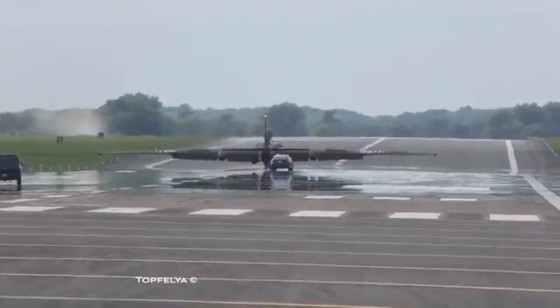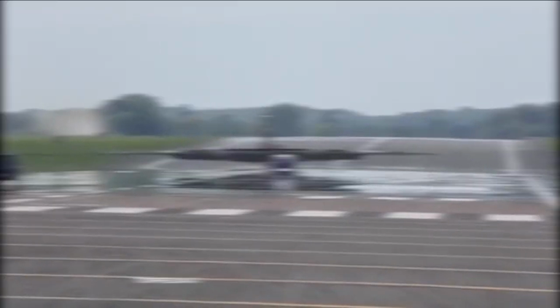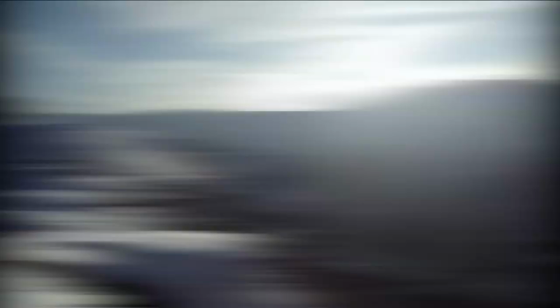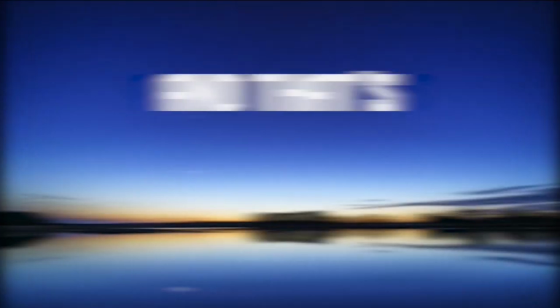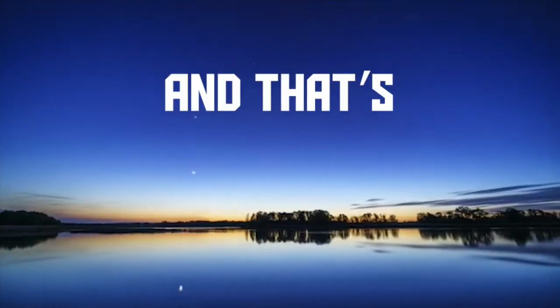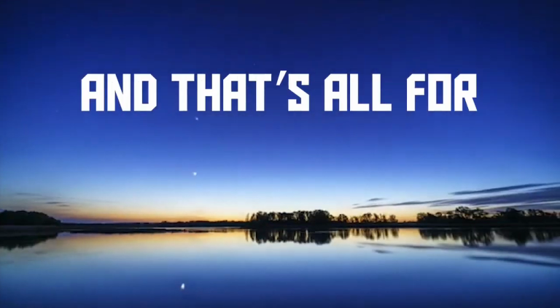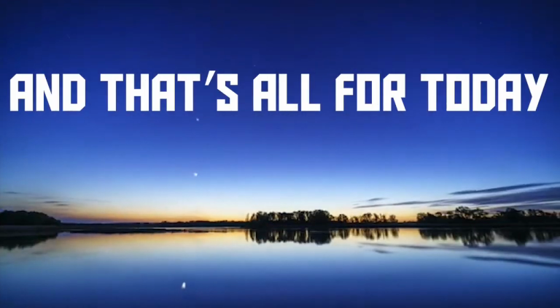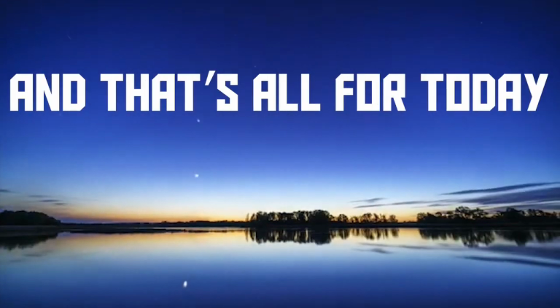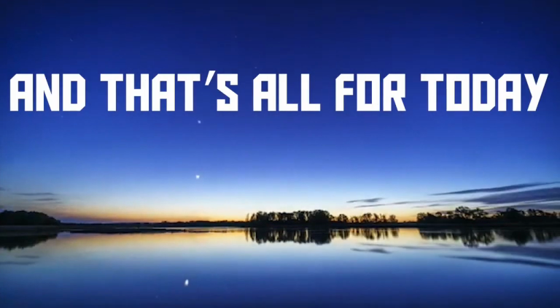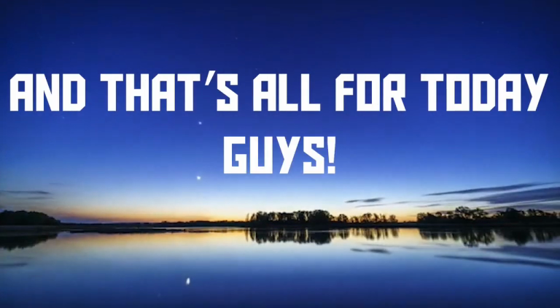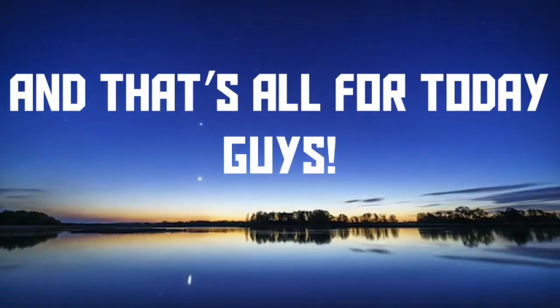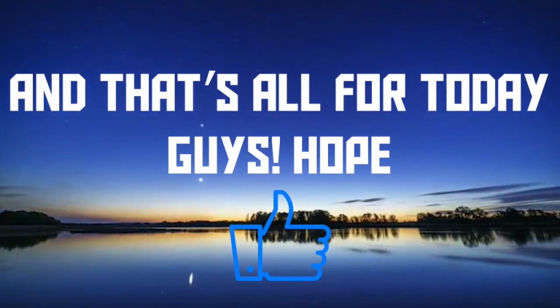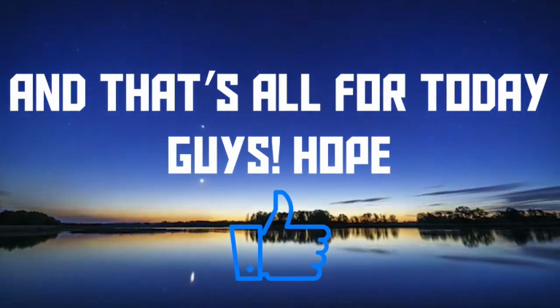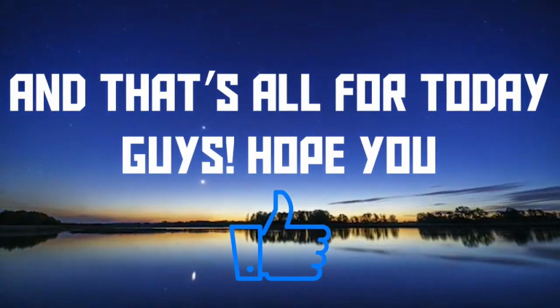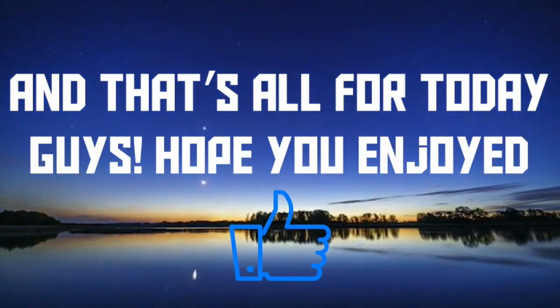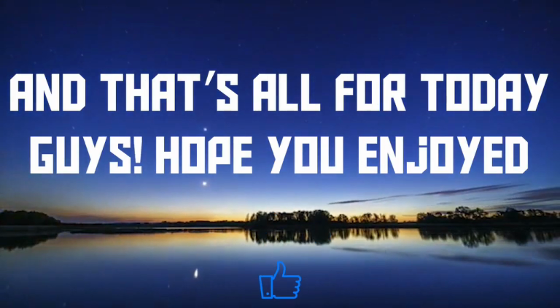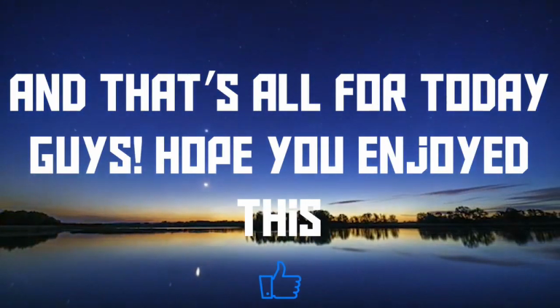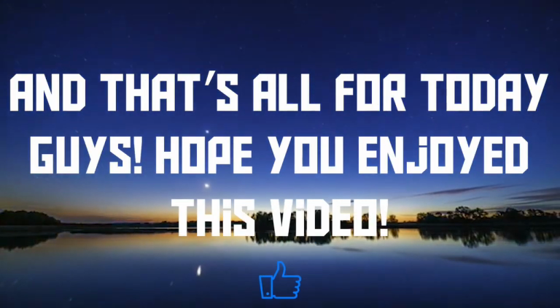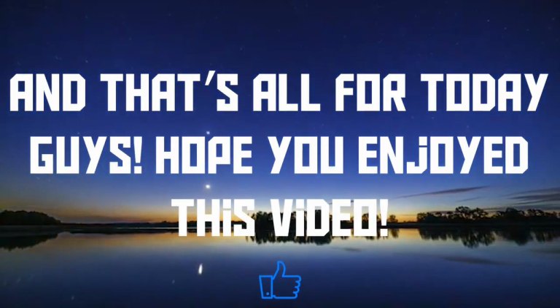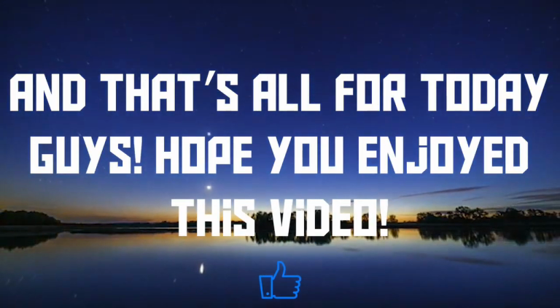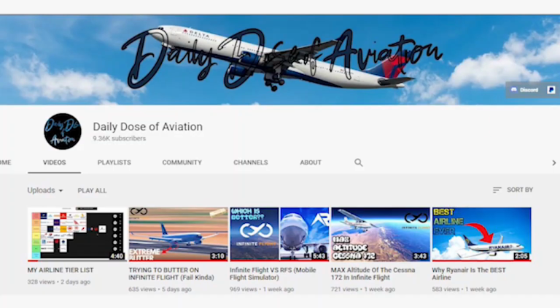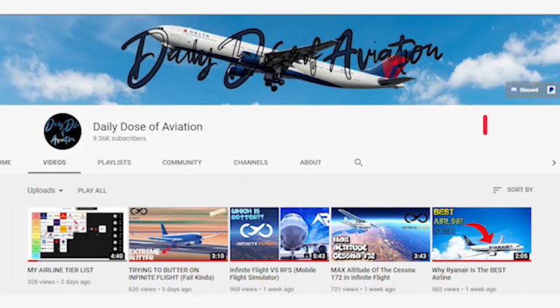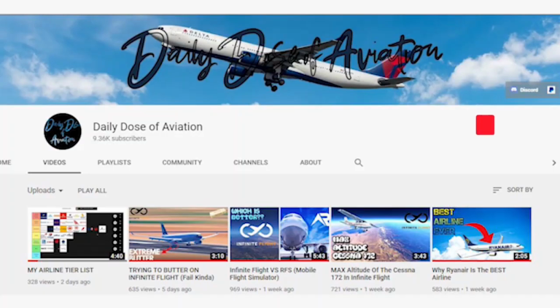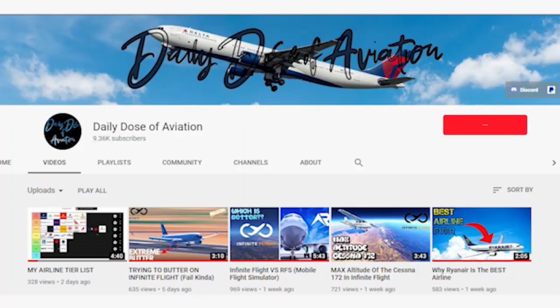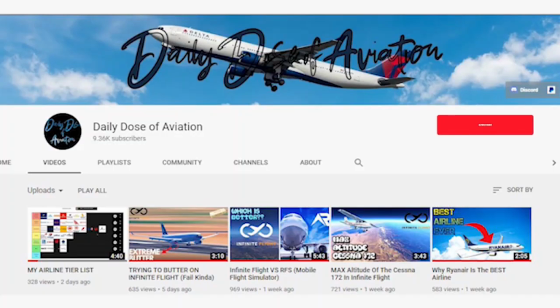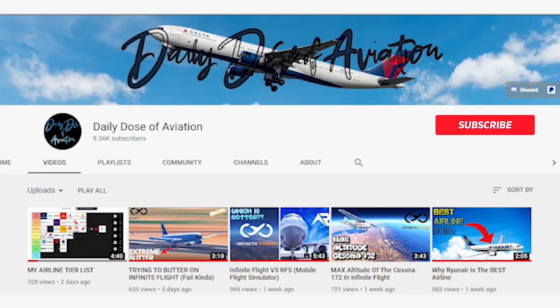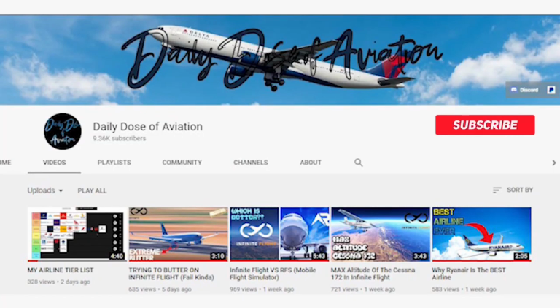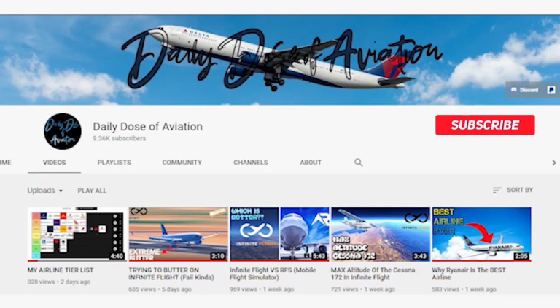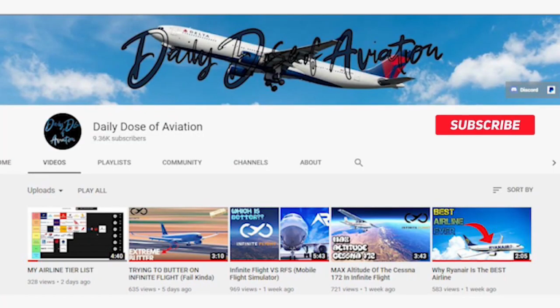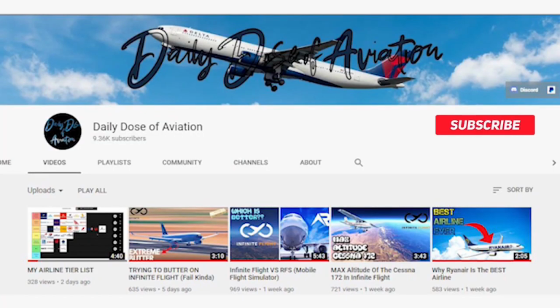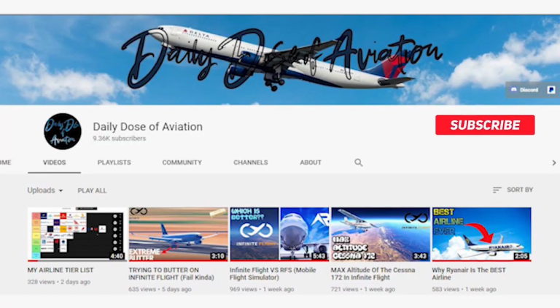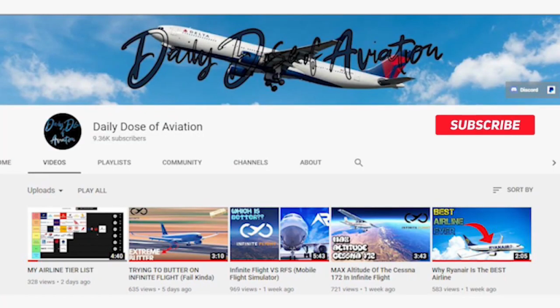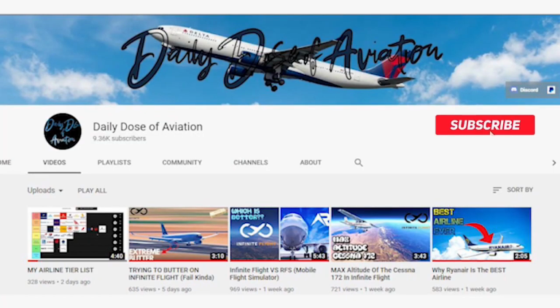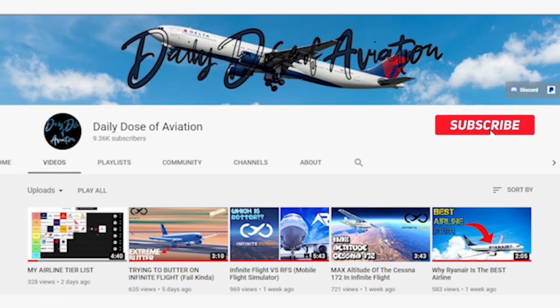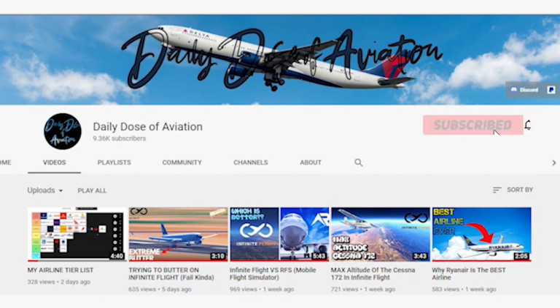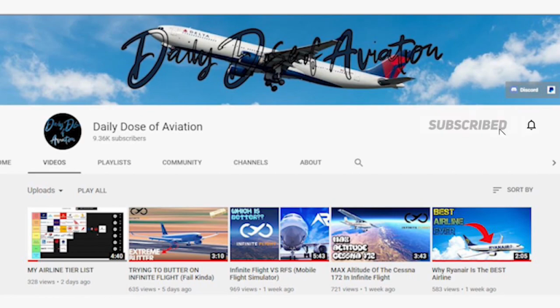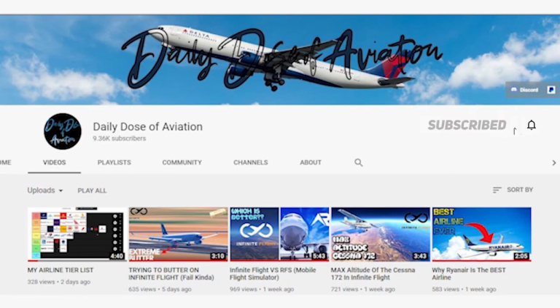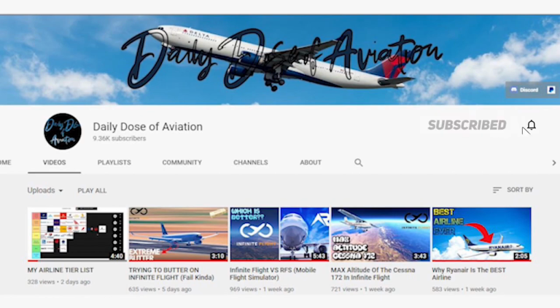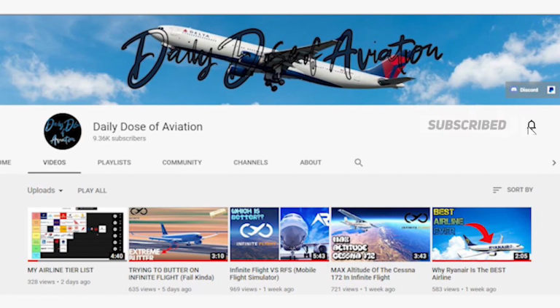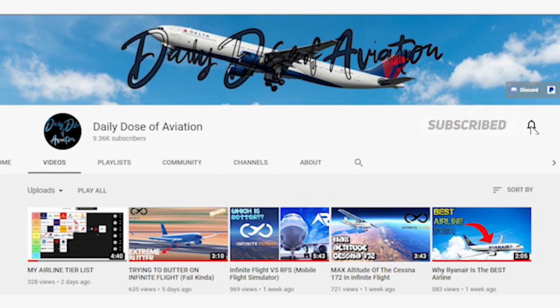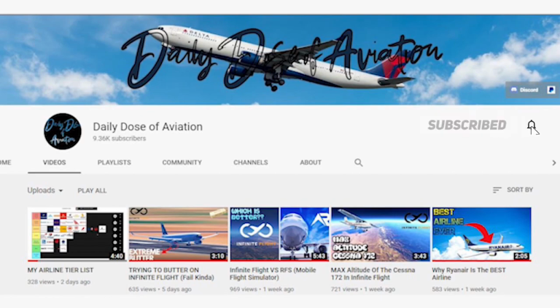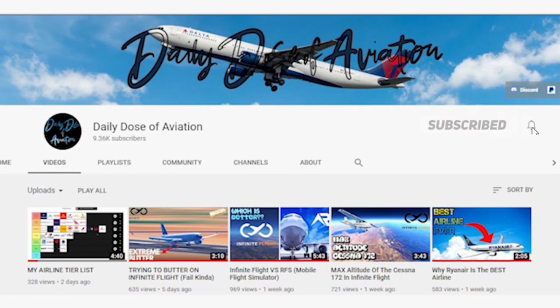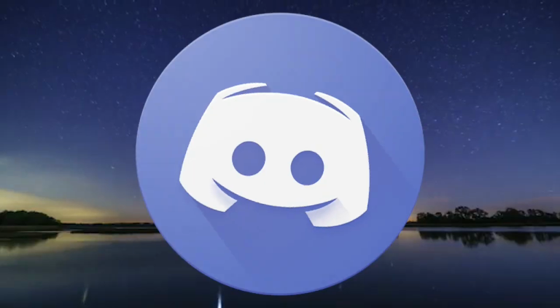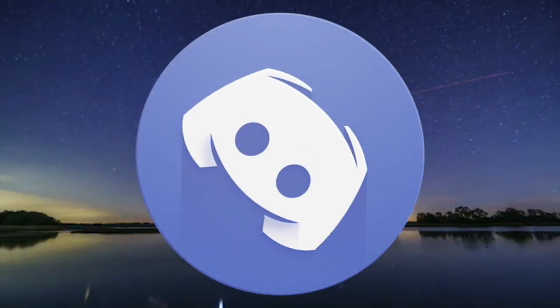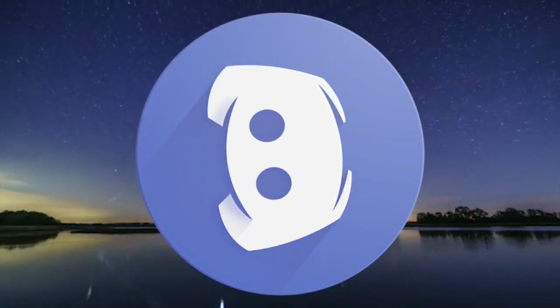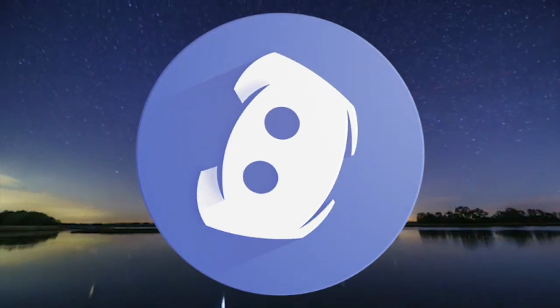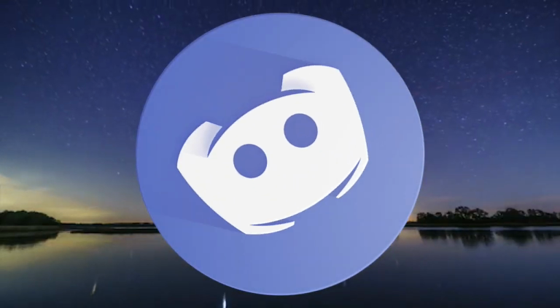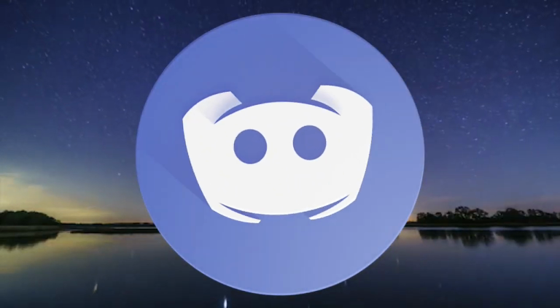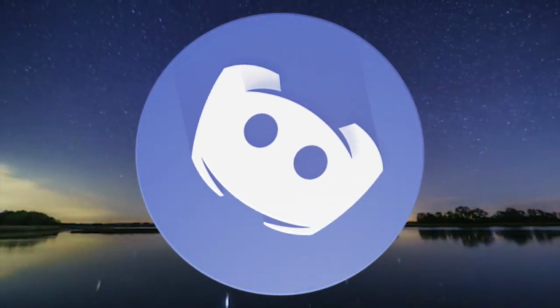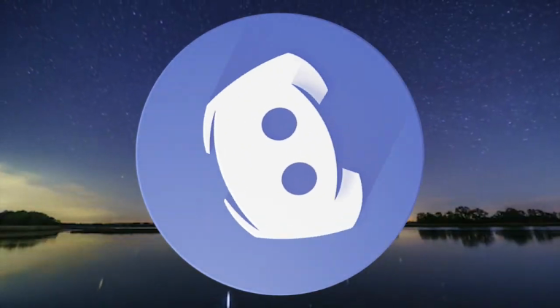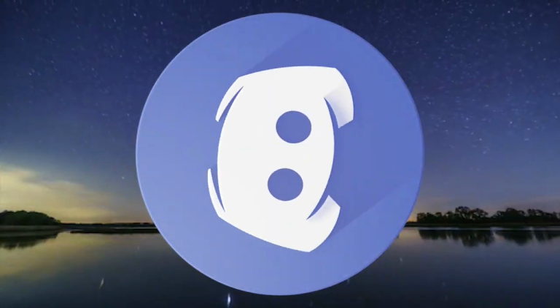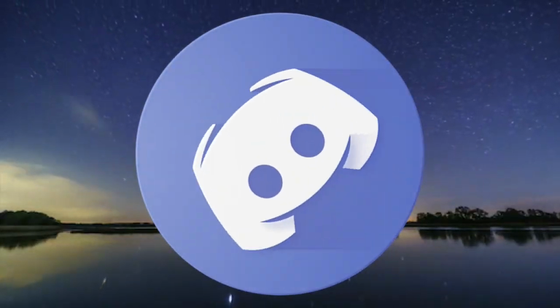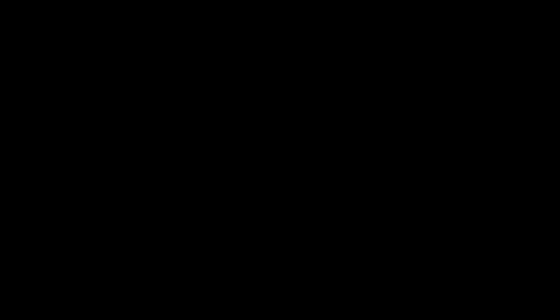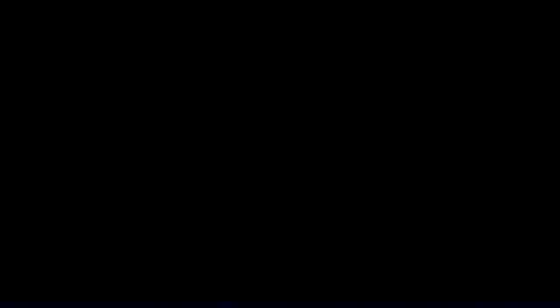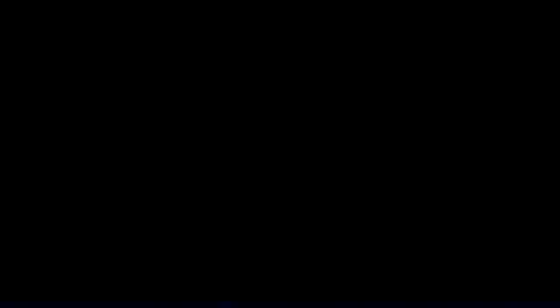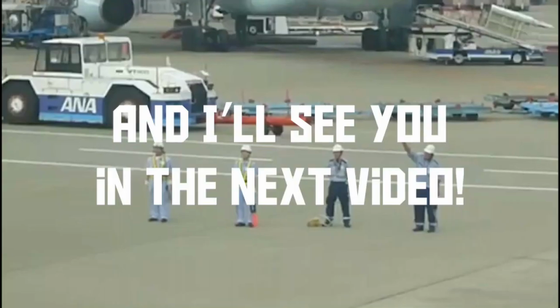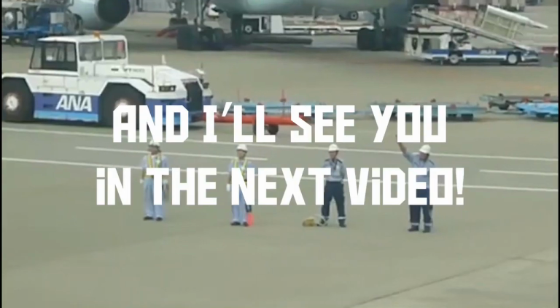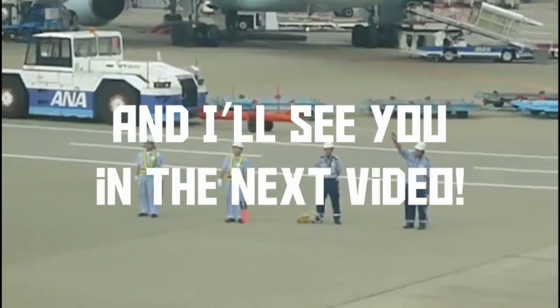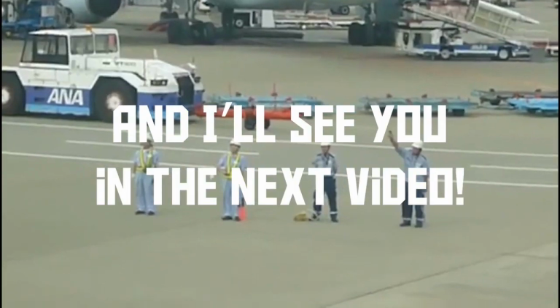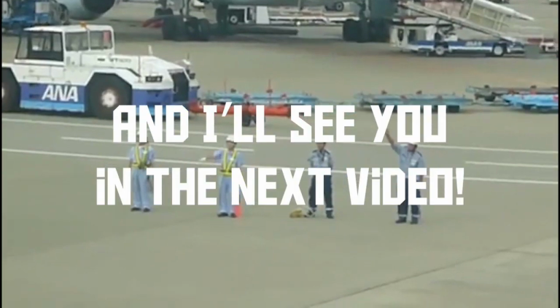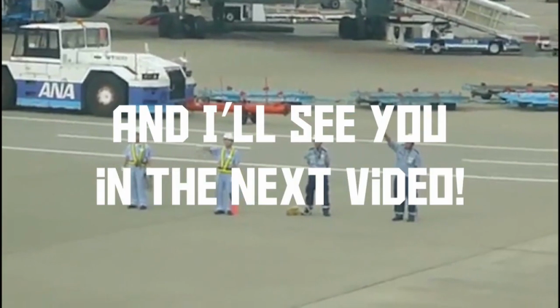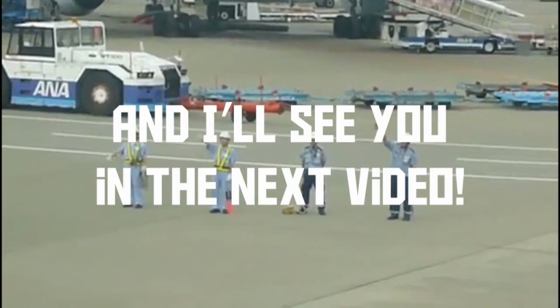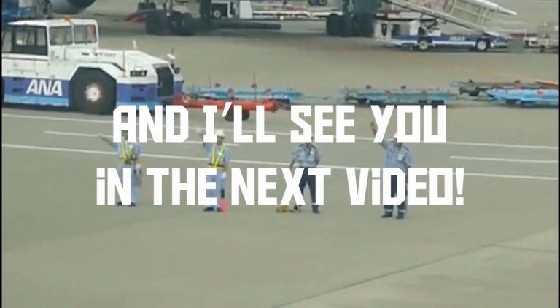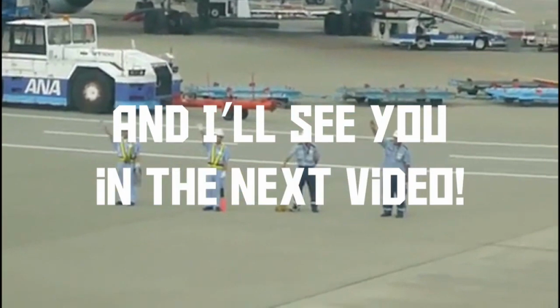And that's all for today guys, hope you enjoyed this video. If you made it this far, please subscribe and join my Discord server if you haven't already. And I'll see you in the next video.